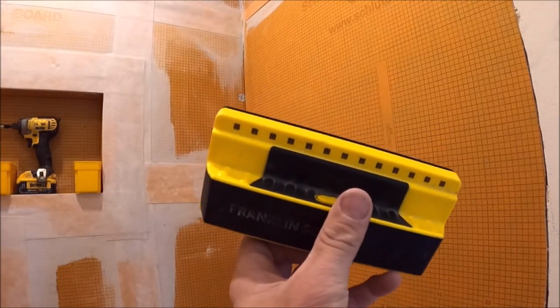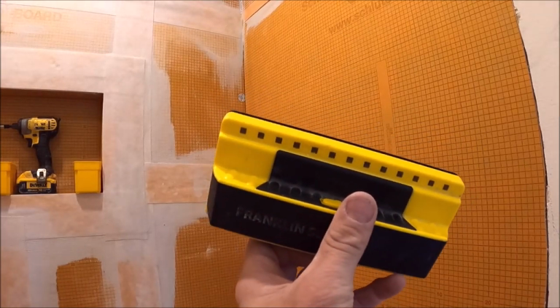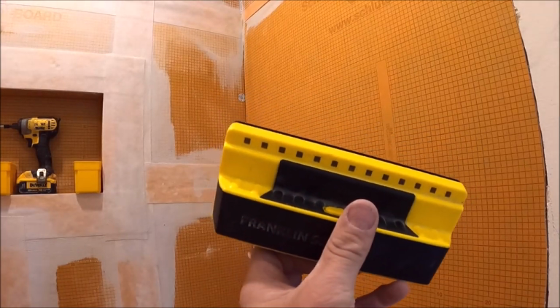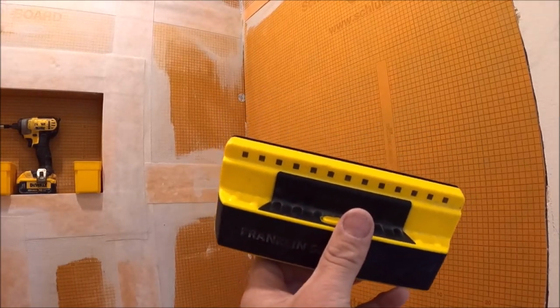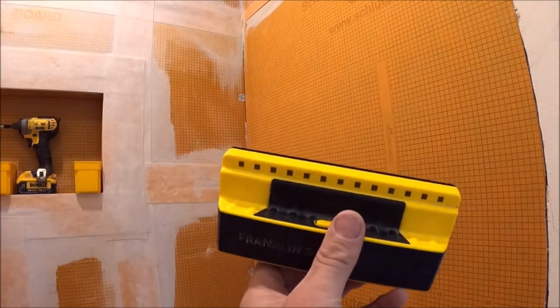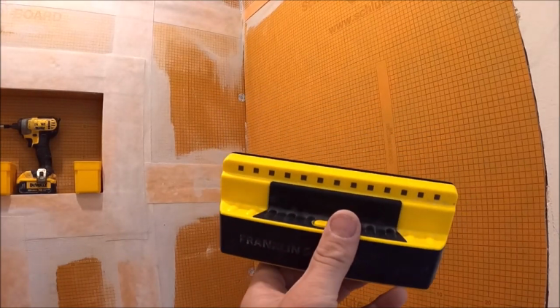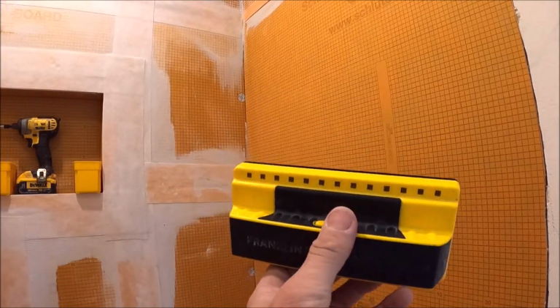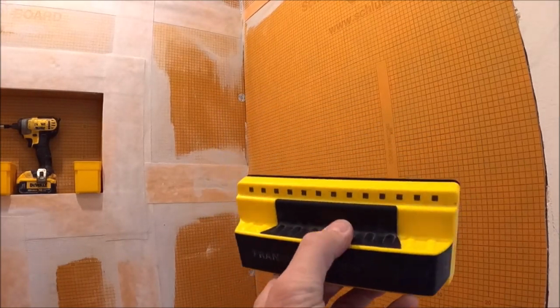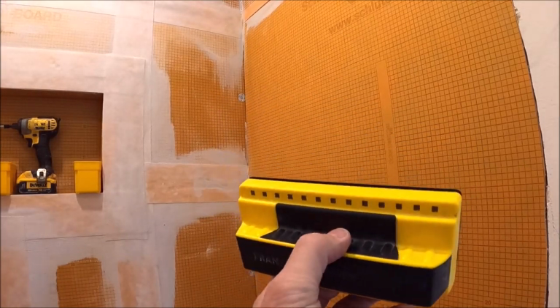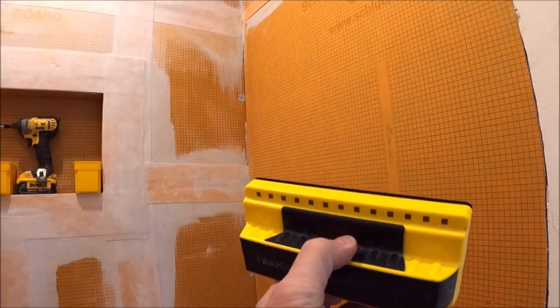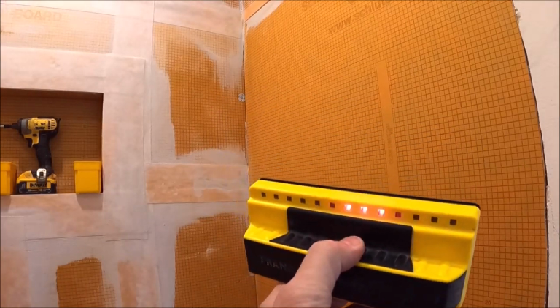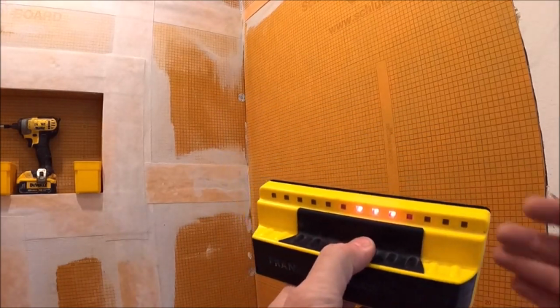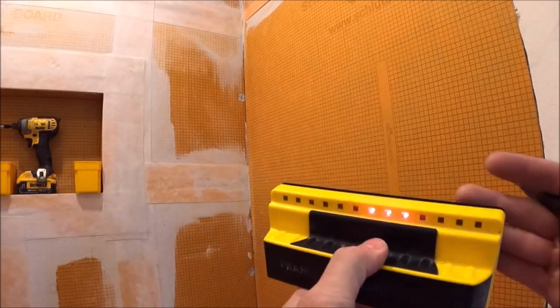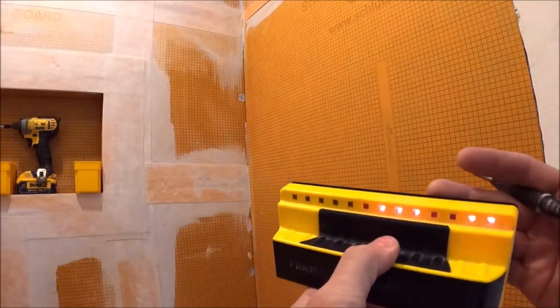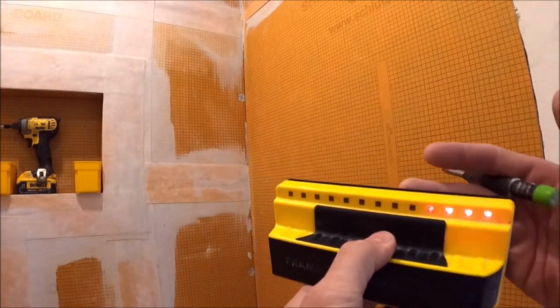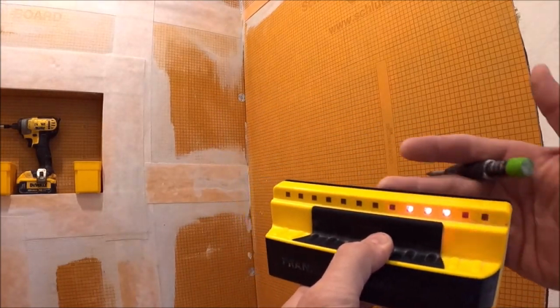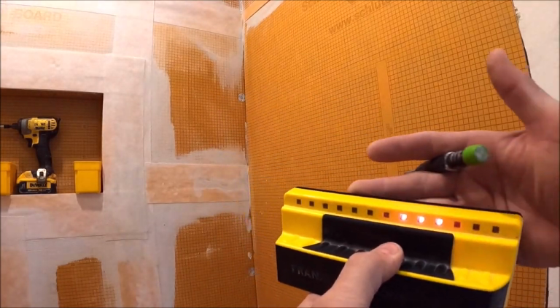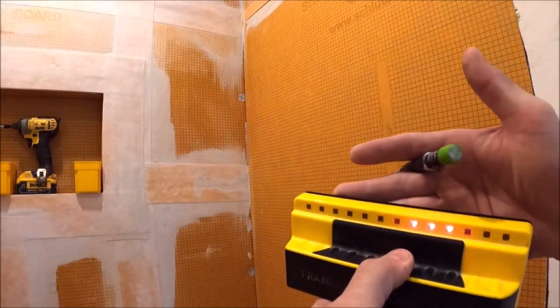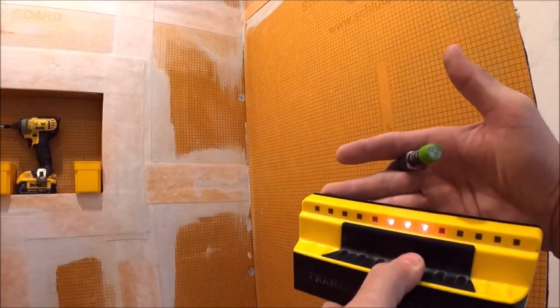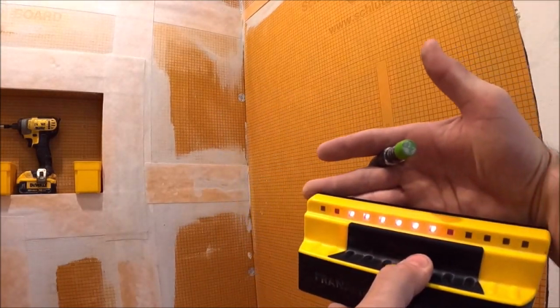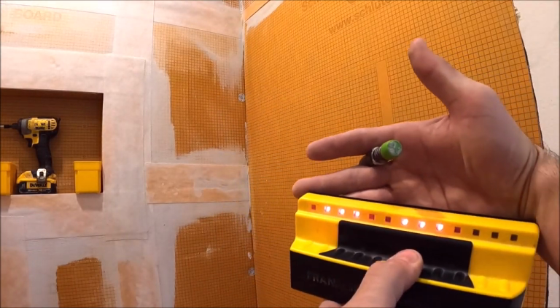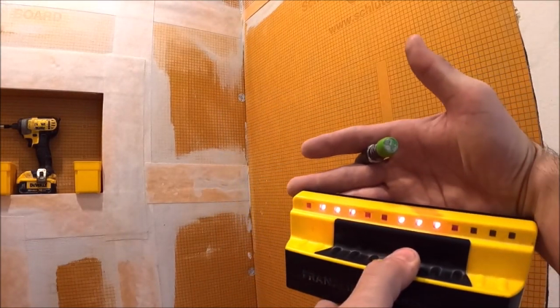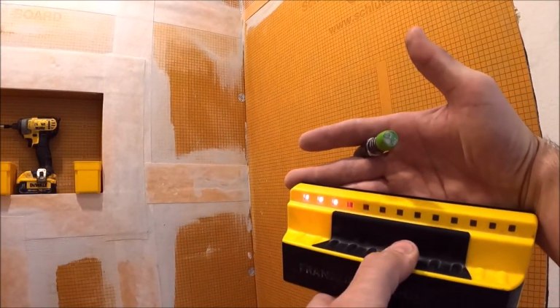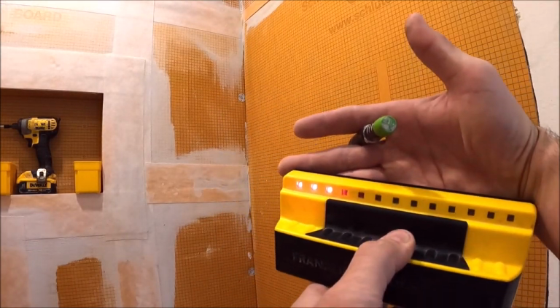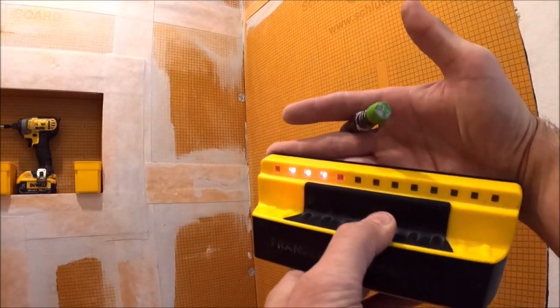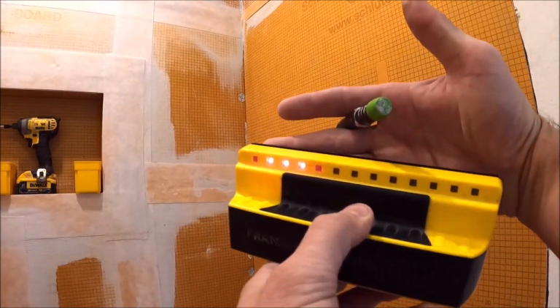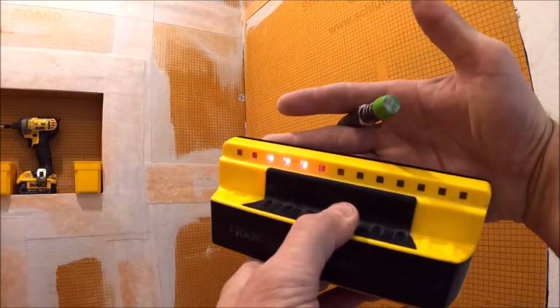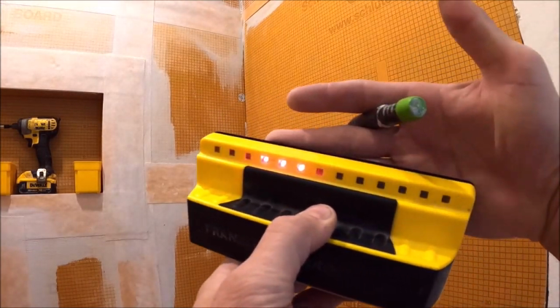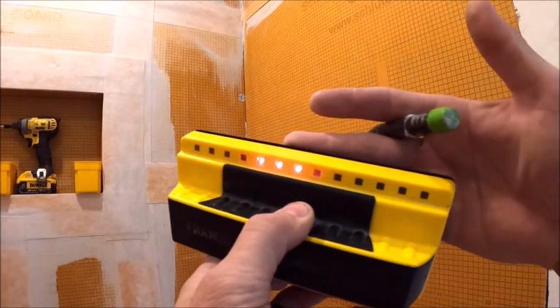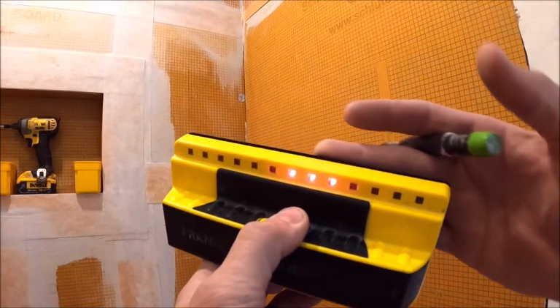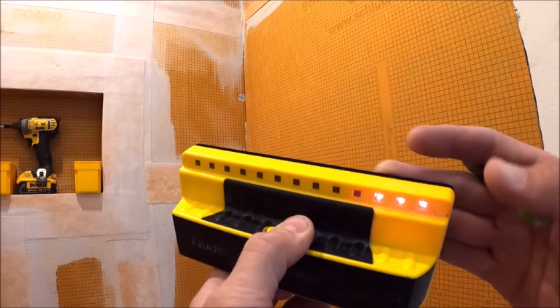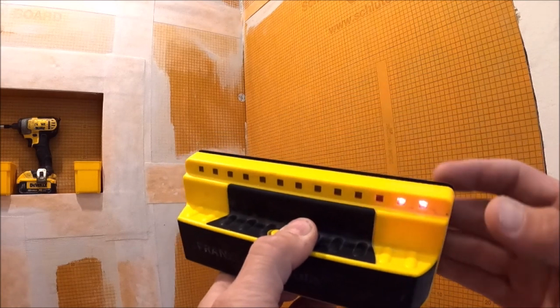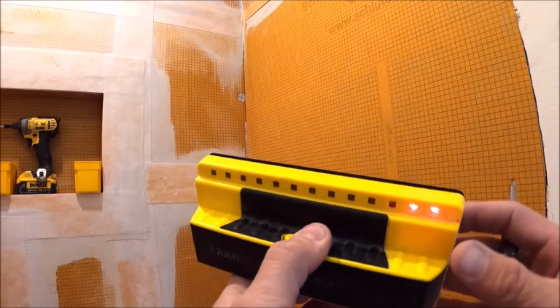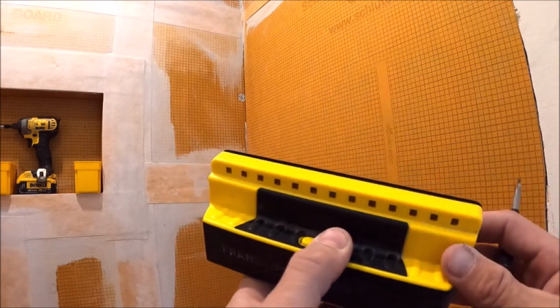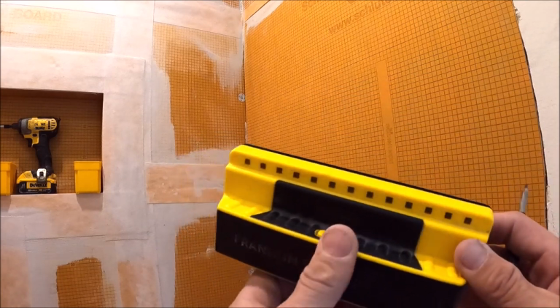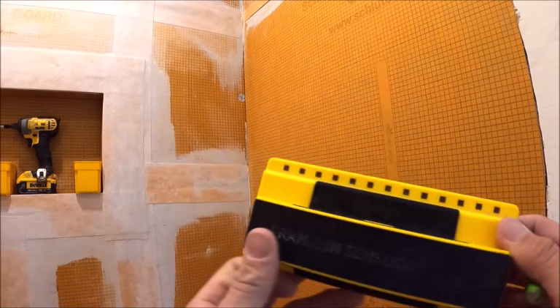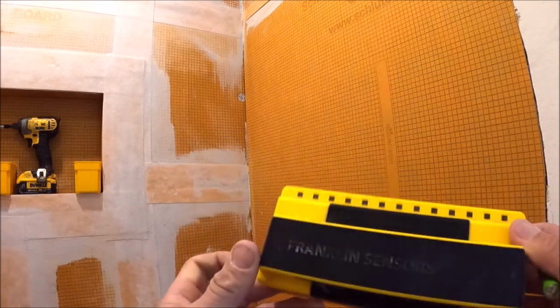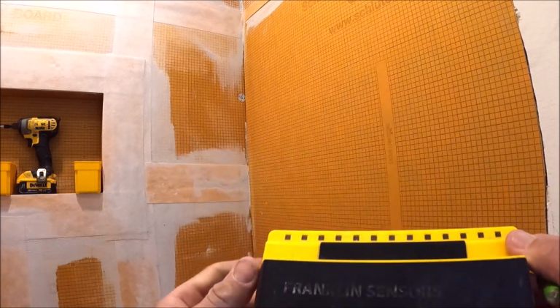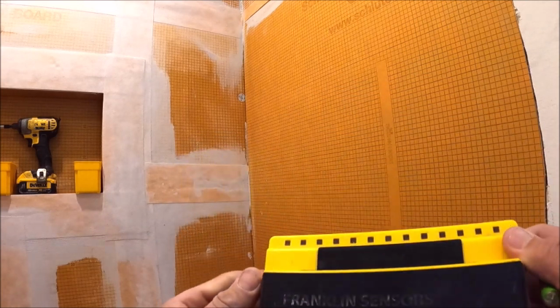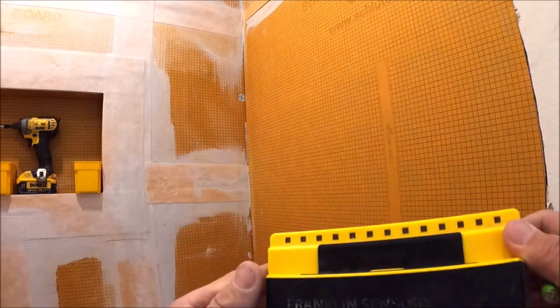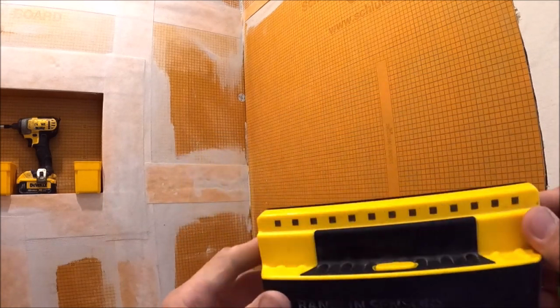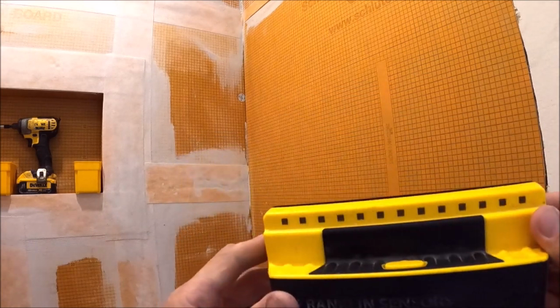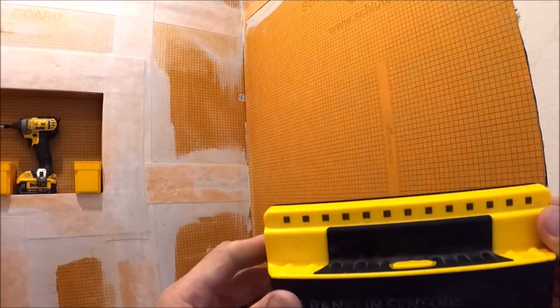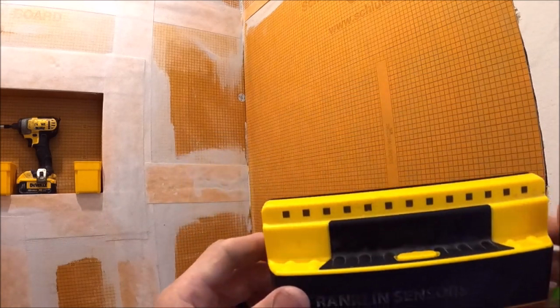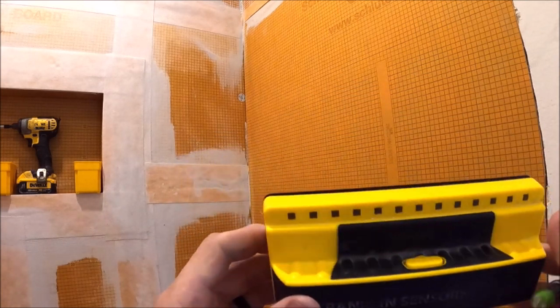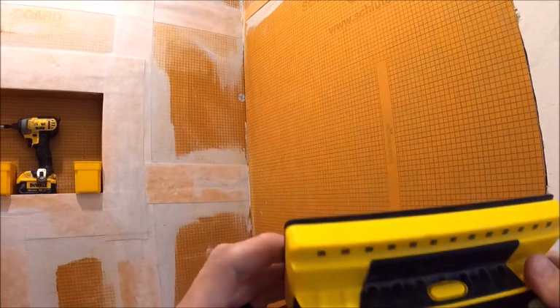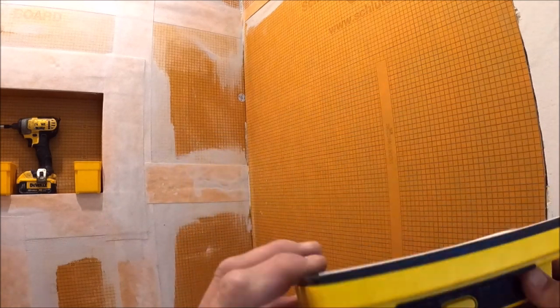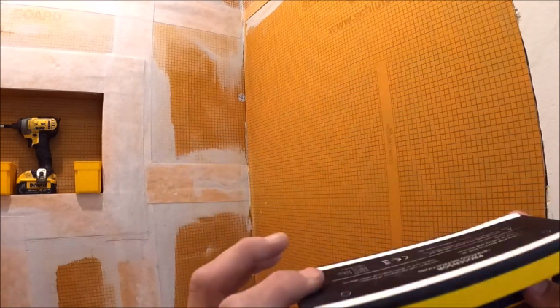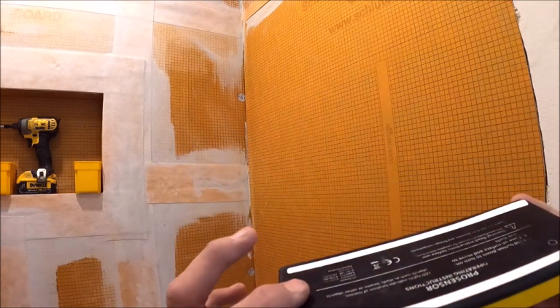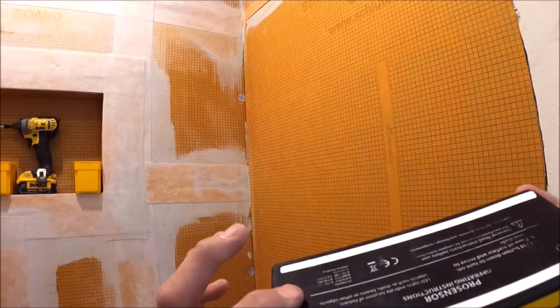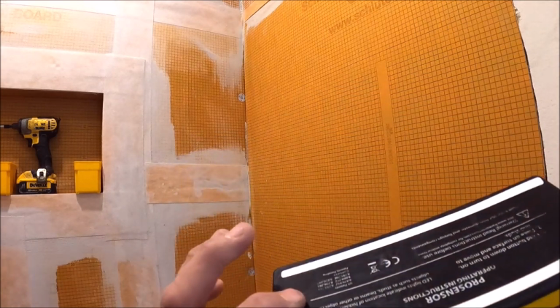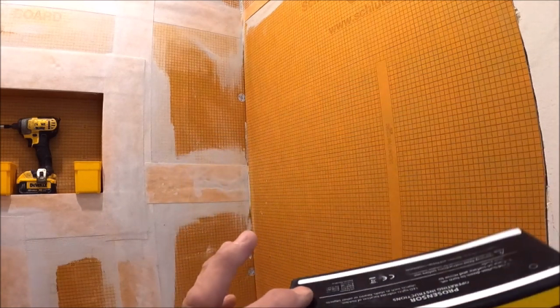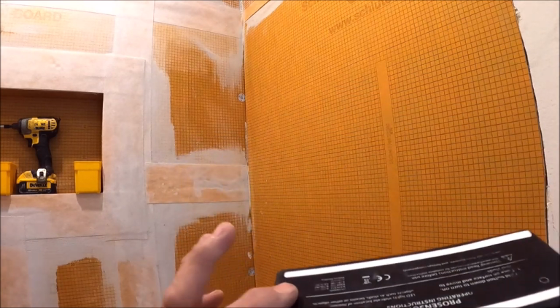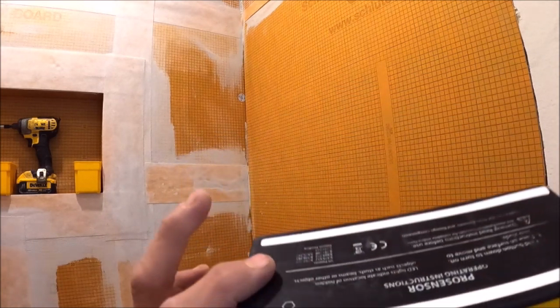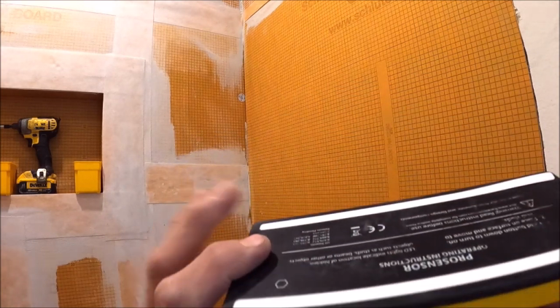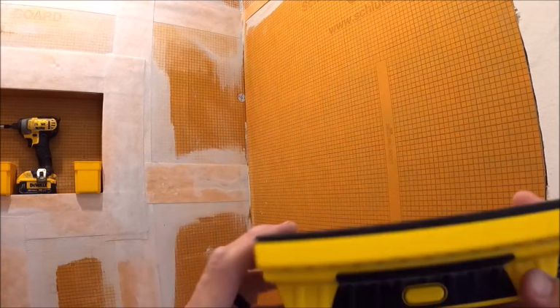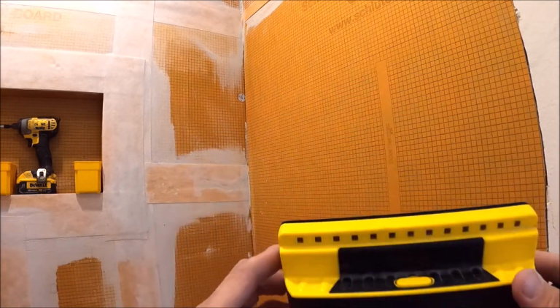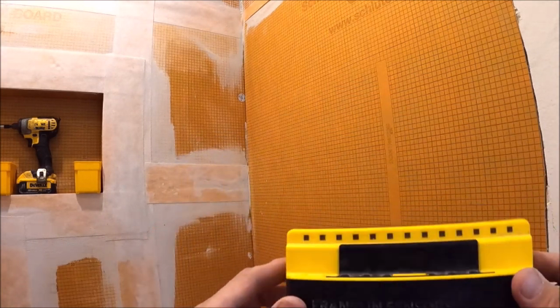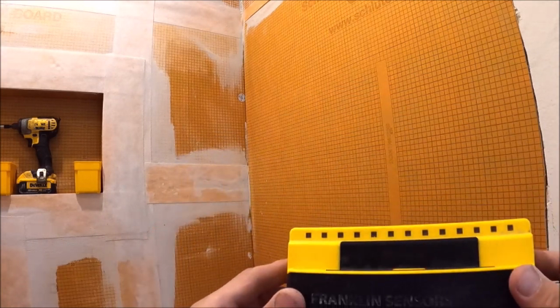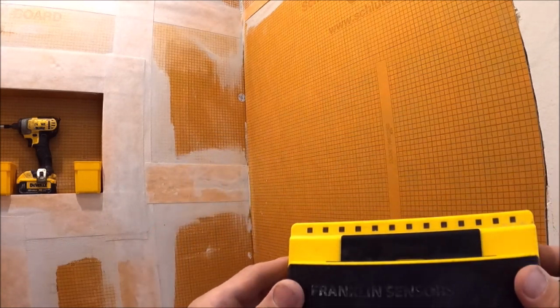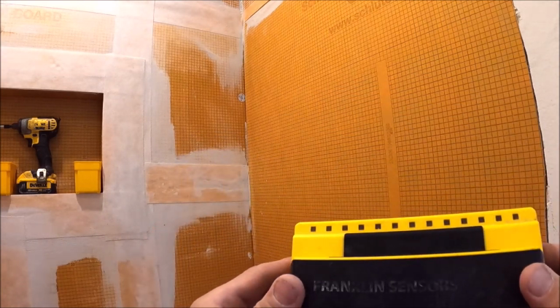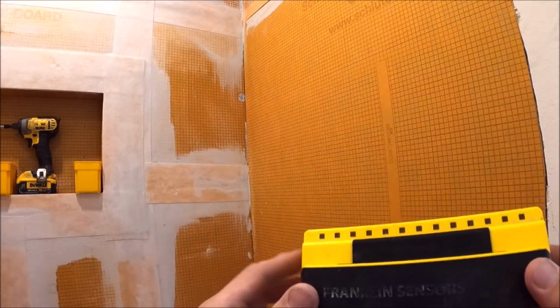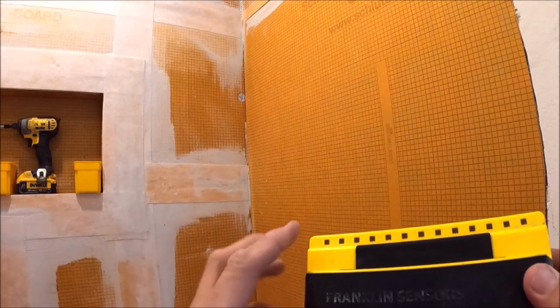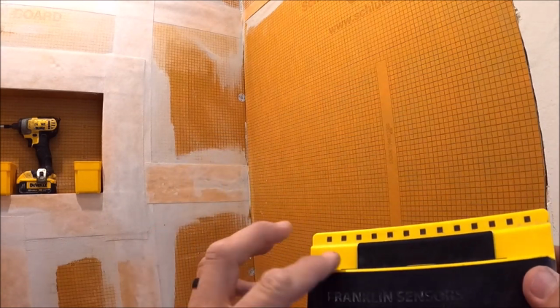Franklin stud finder — one of the best stud finders on the market. We've had this a couple of years, and nothing compares to it.